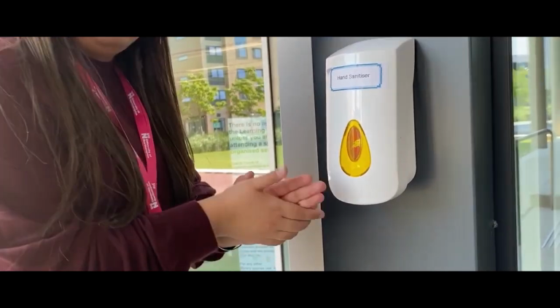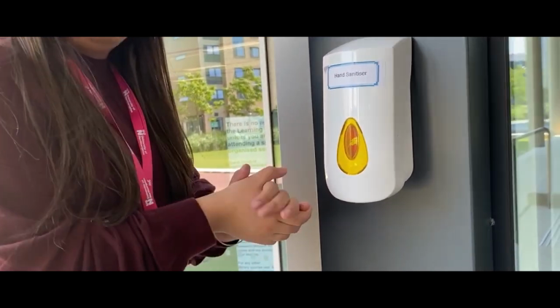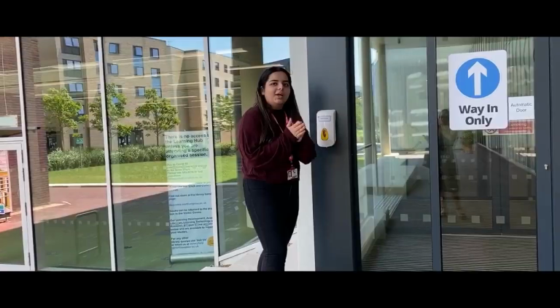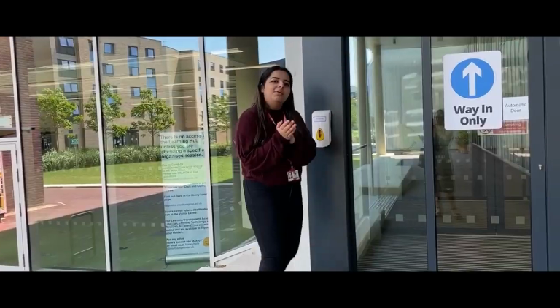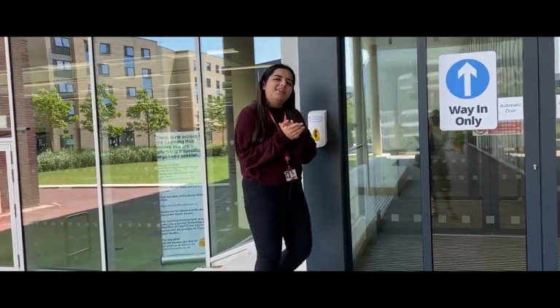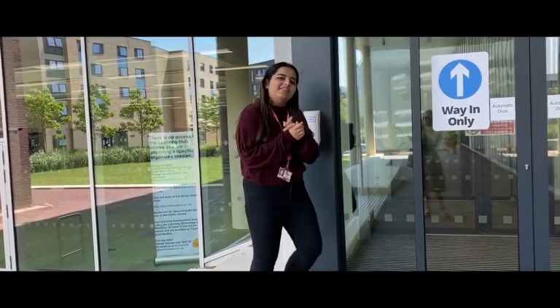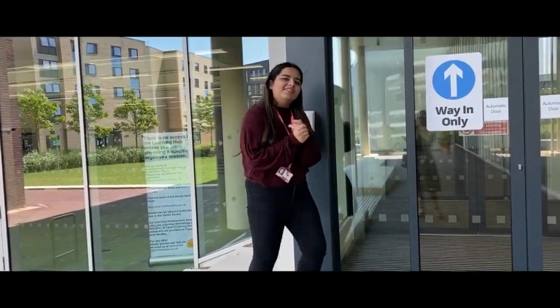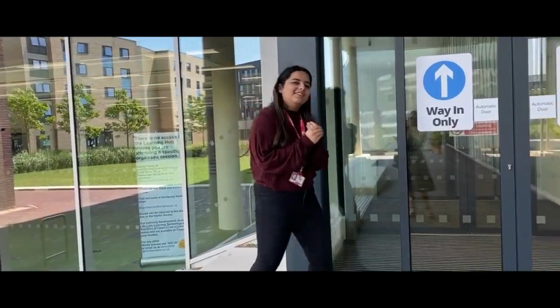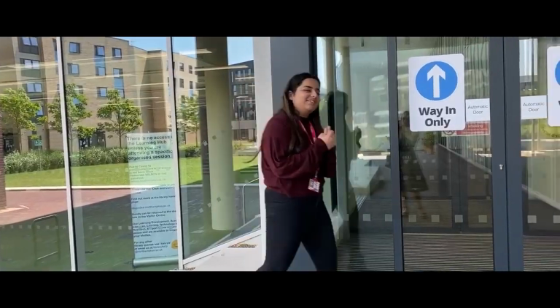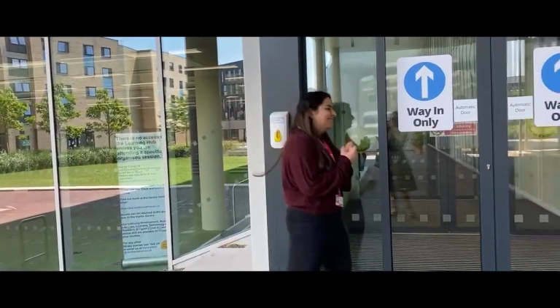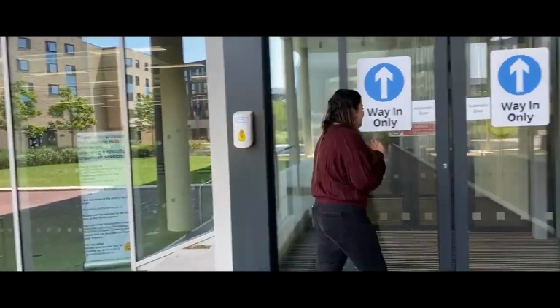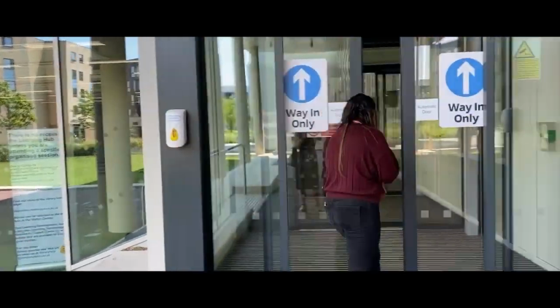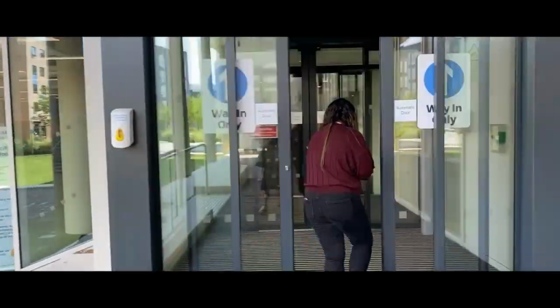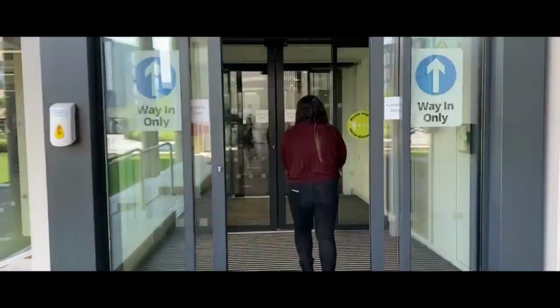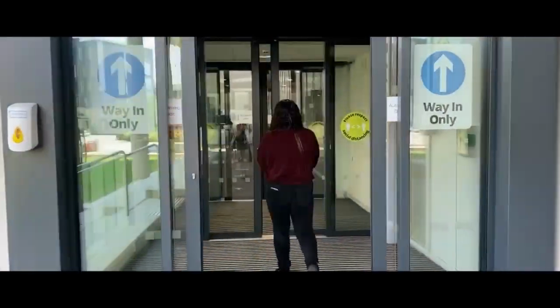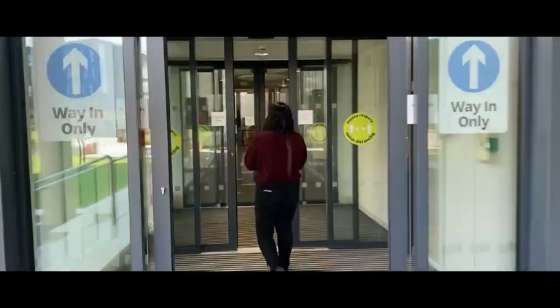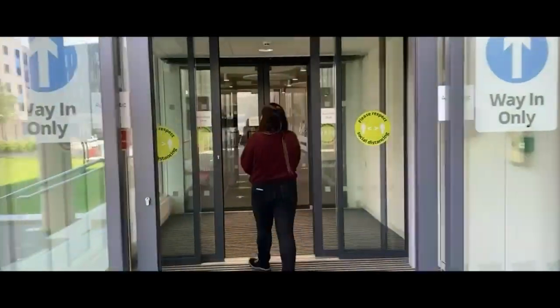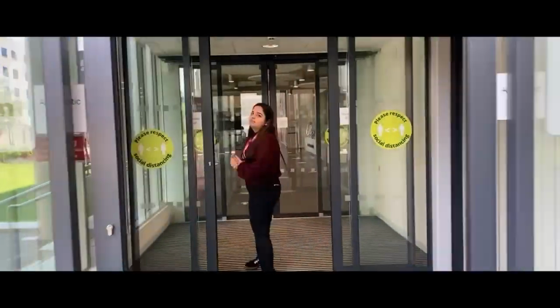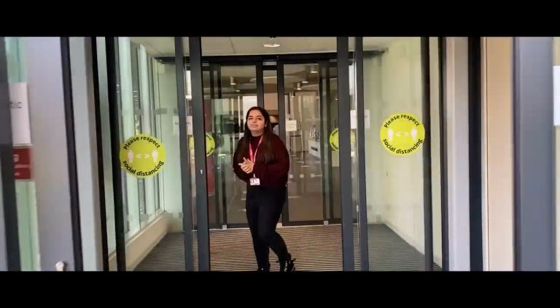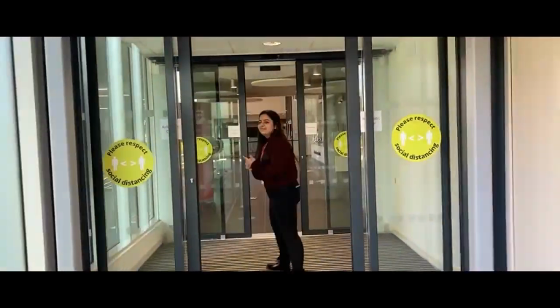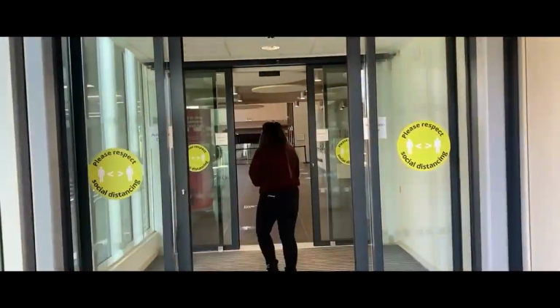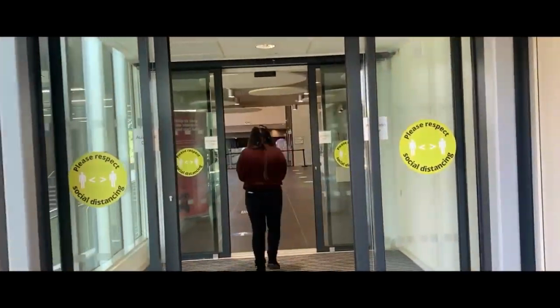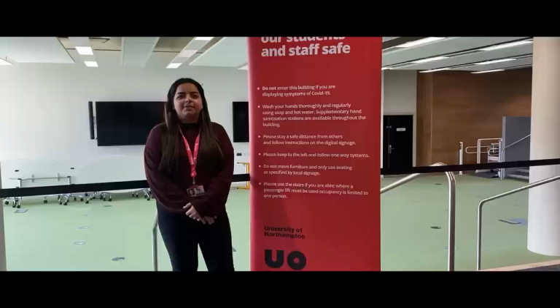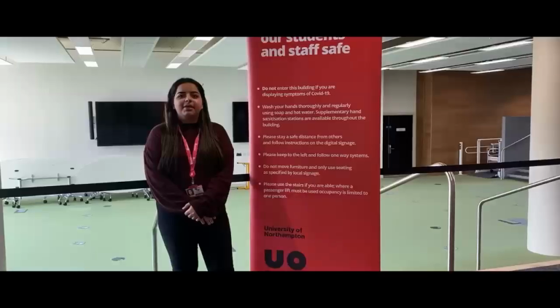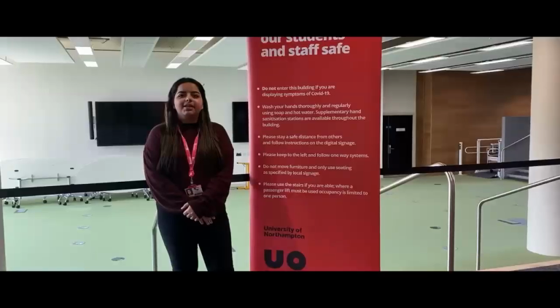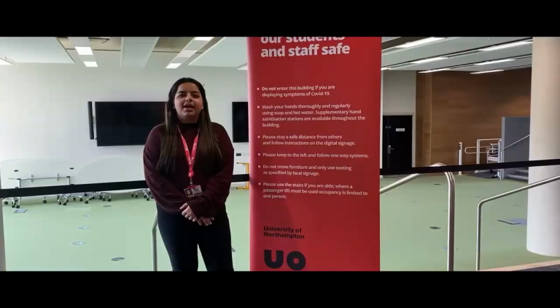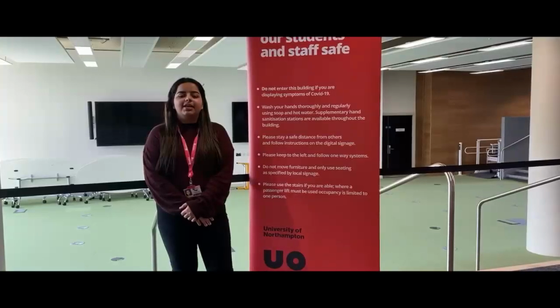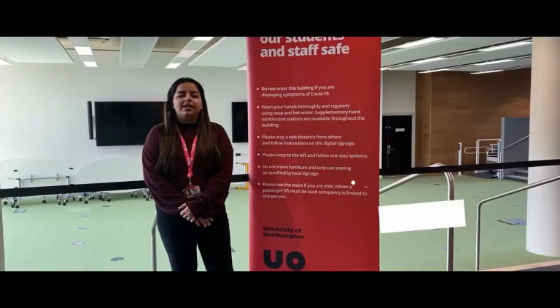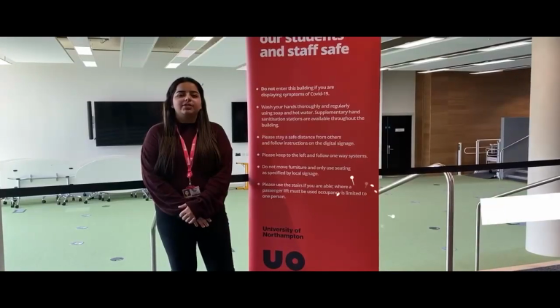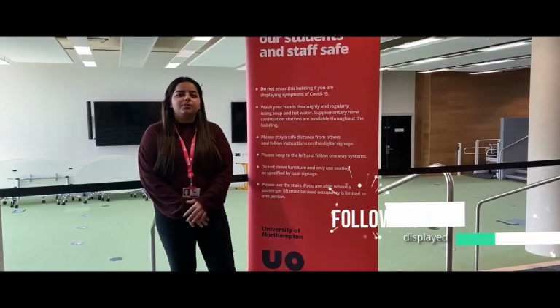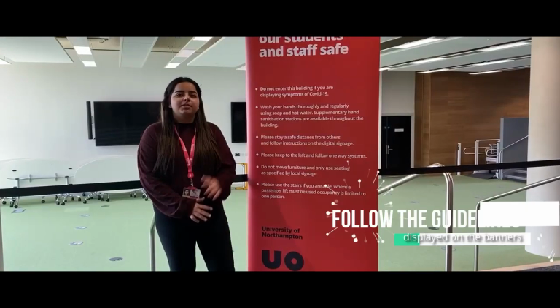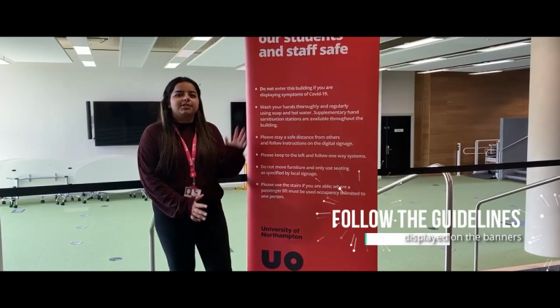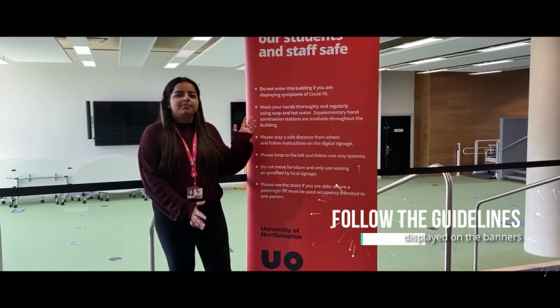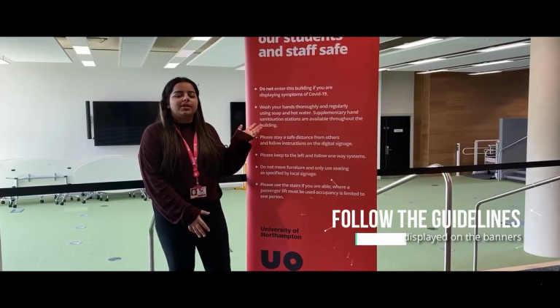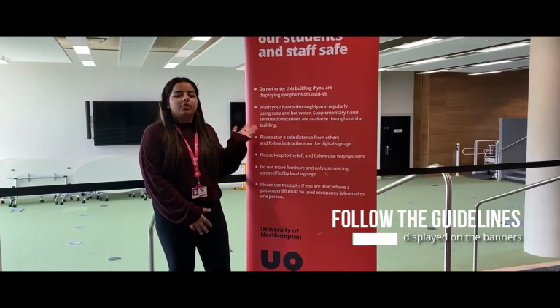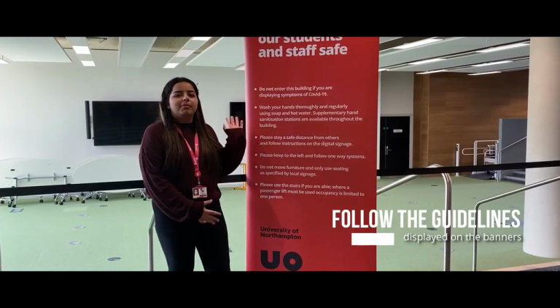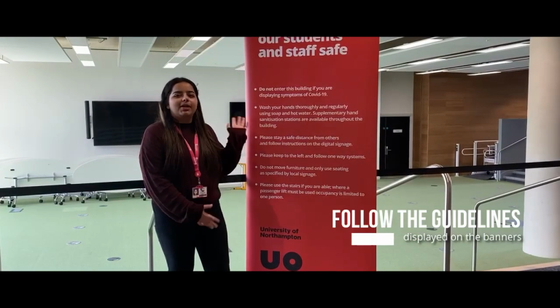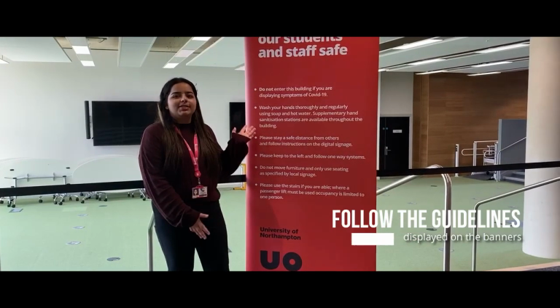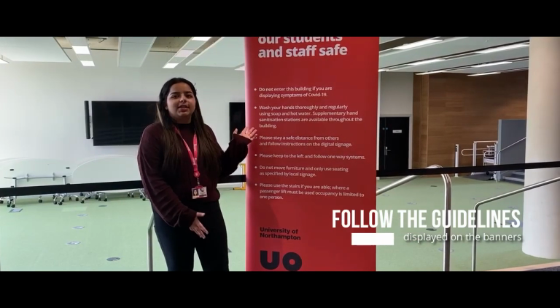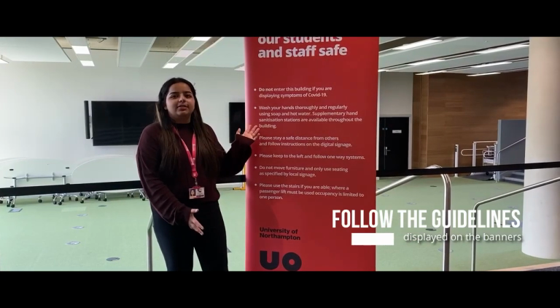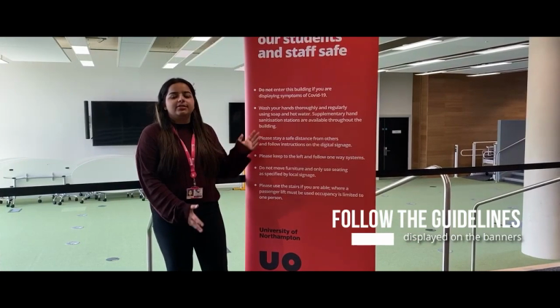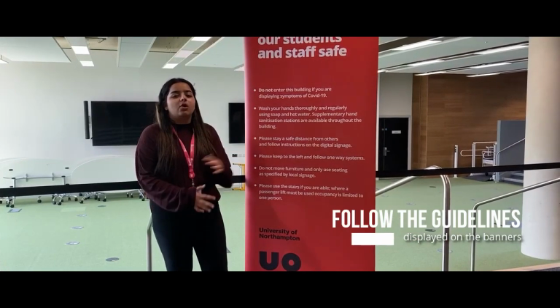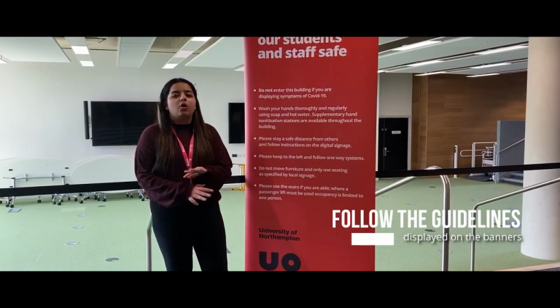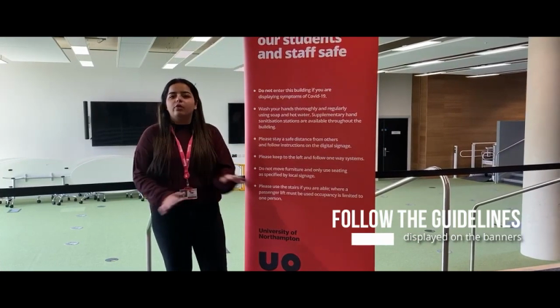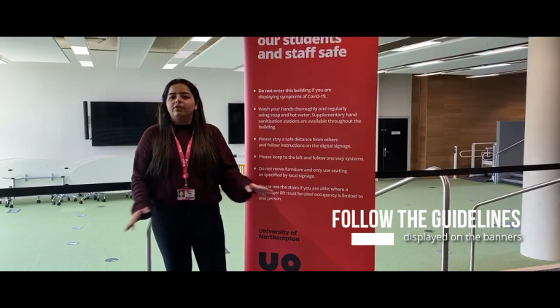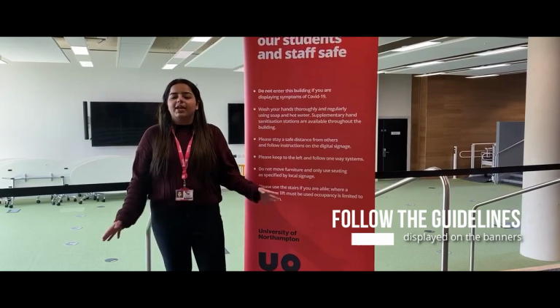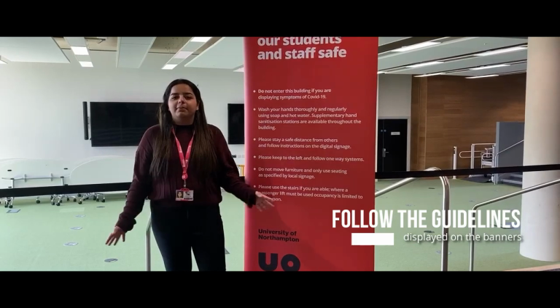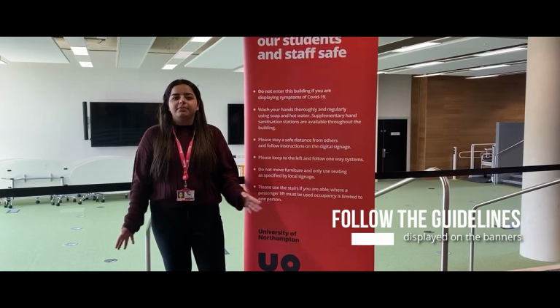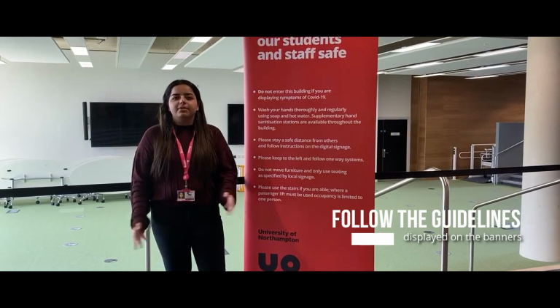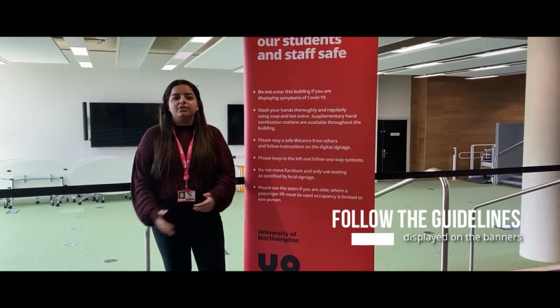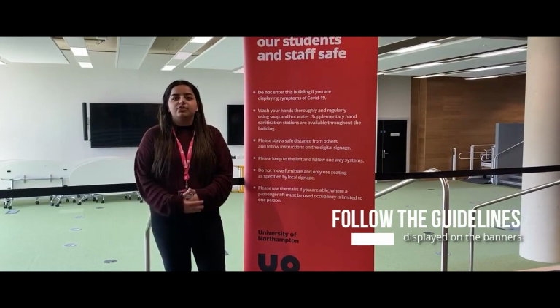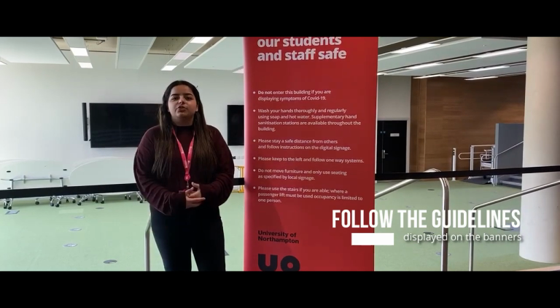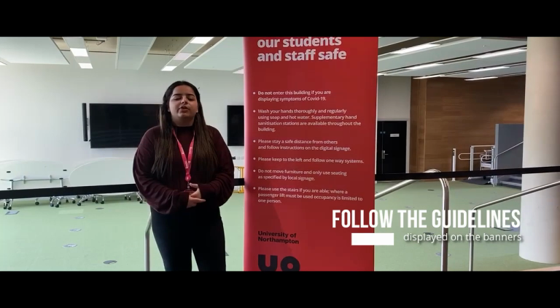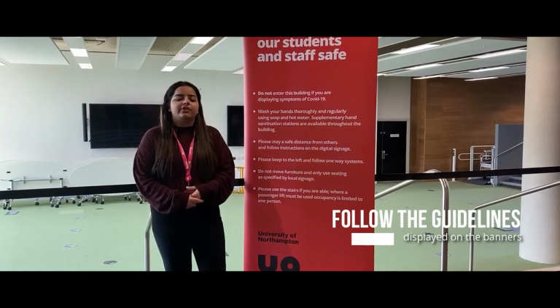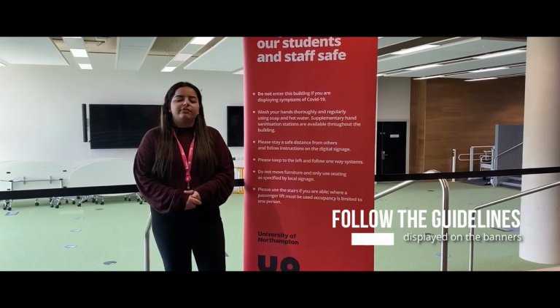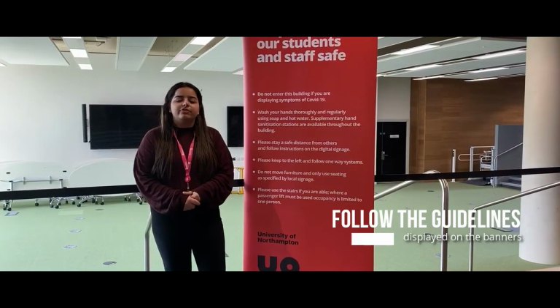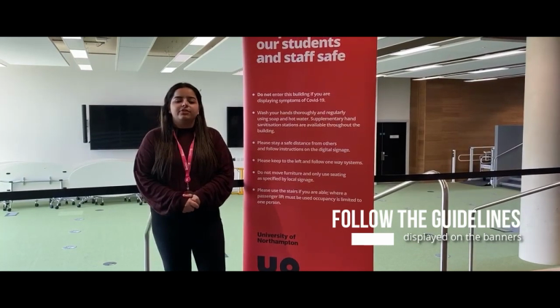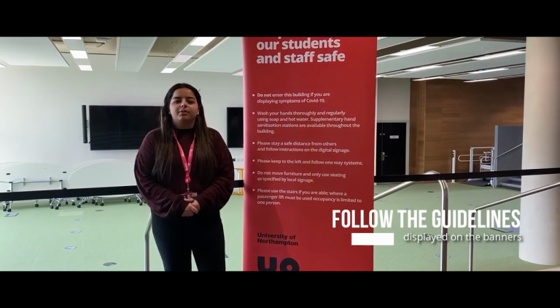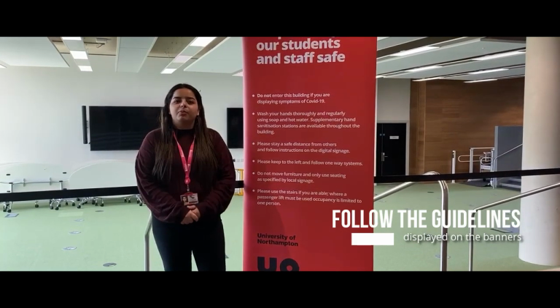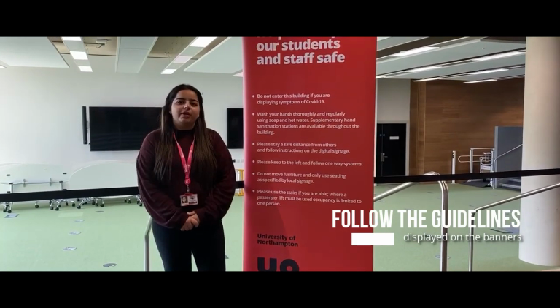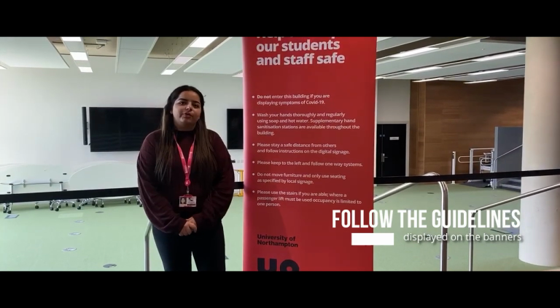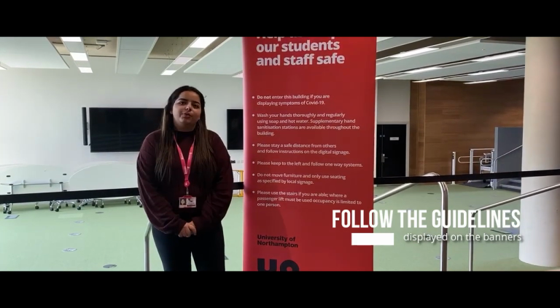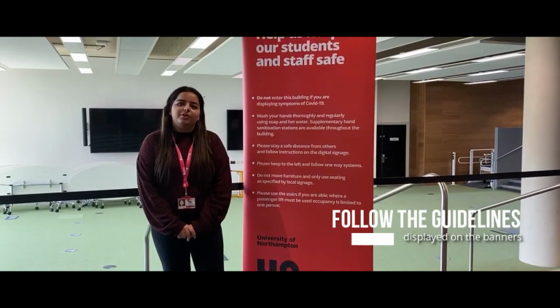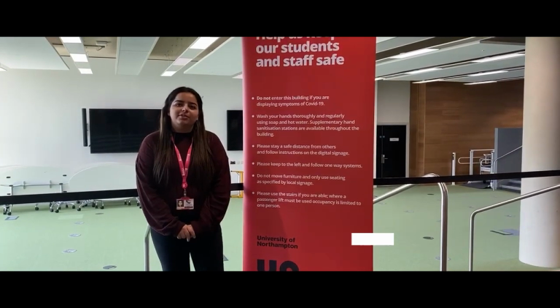Come on in! The main guidelines will be displayed on banners like this all over the campus, so you can refer to them whenever you want.